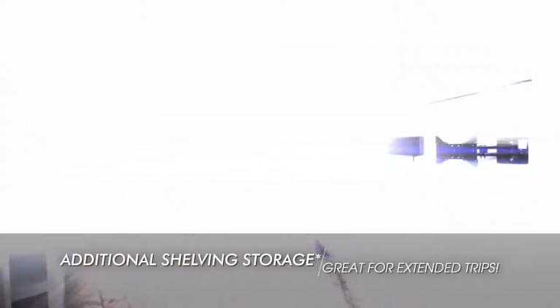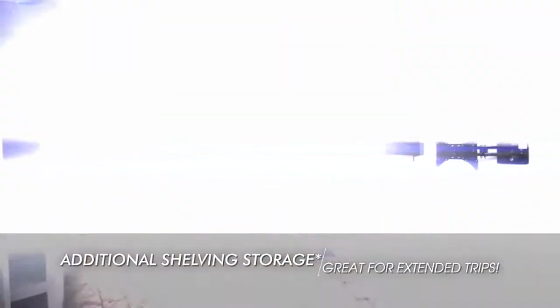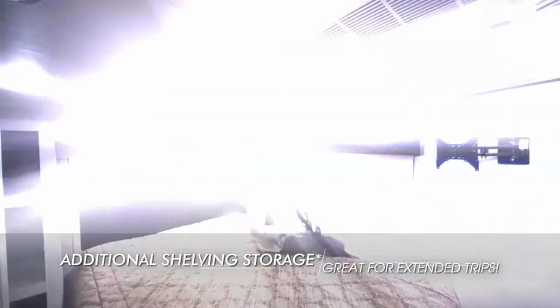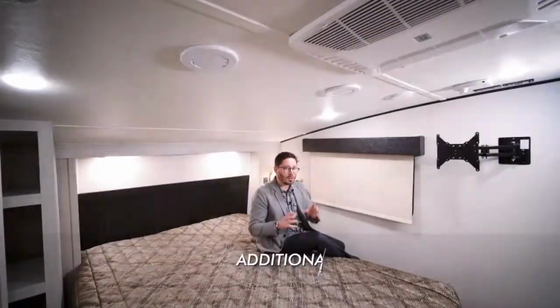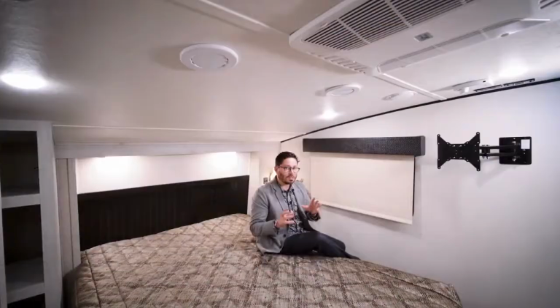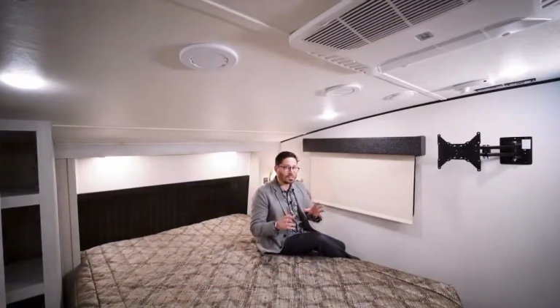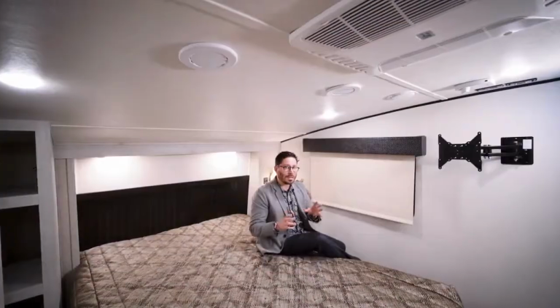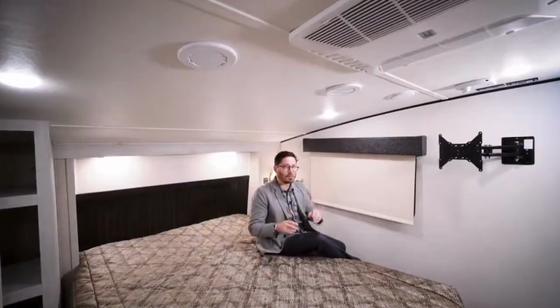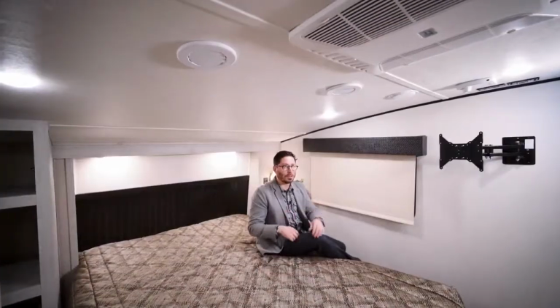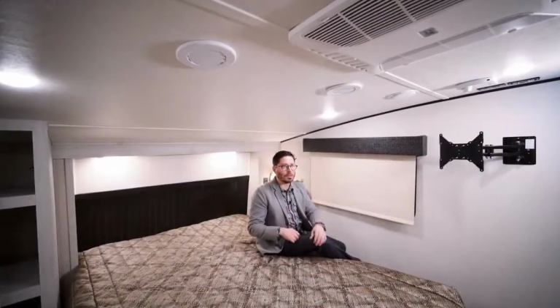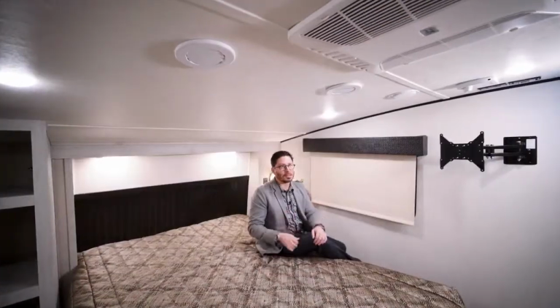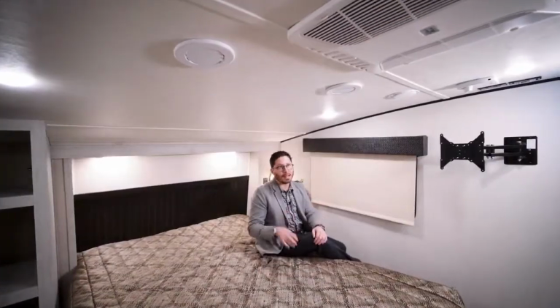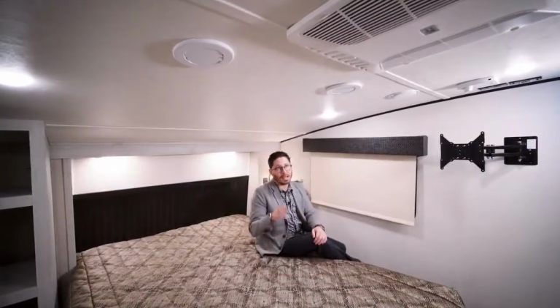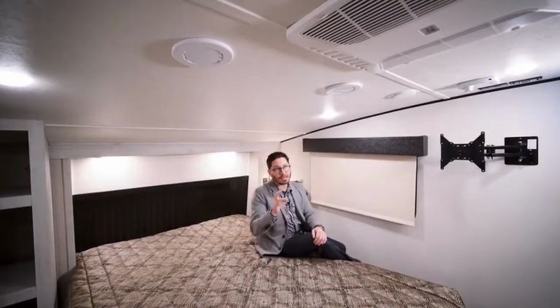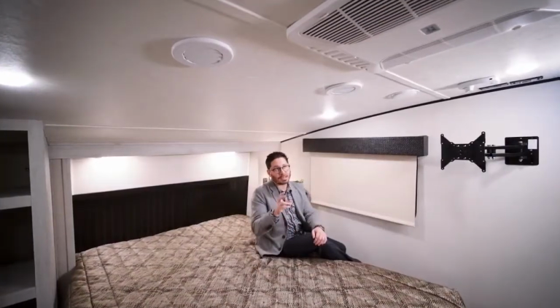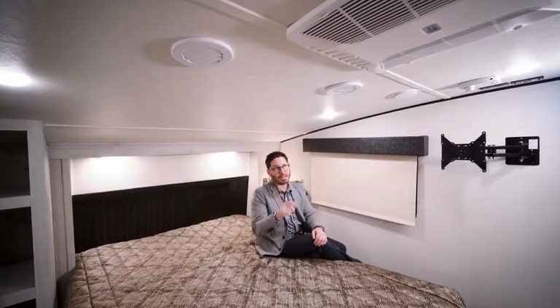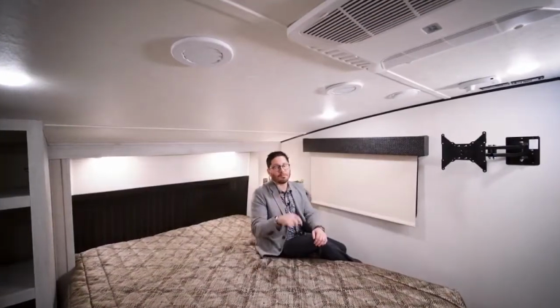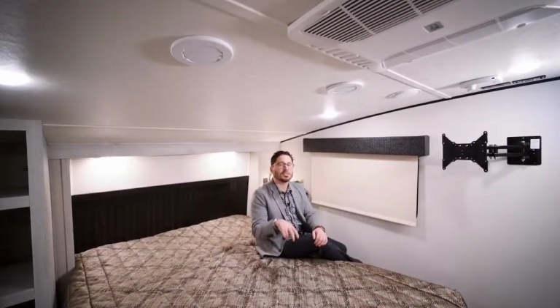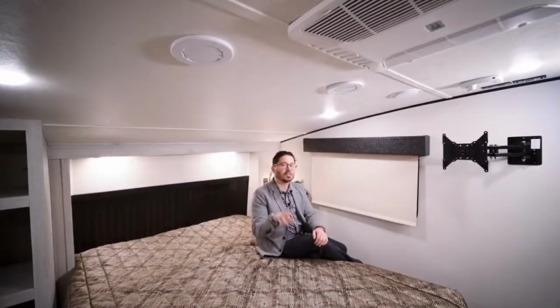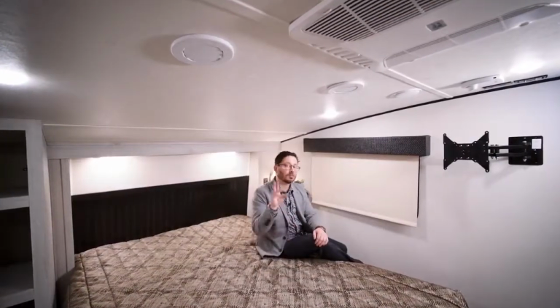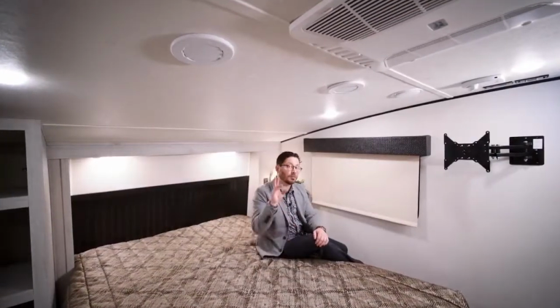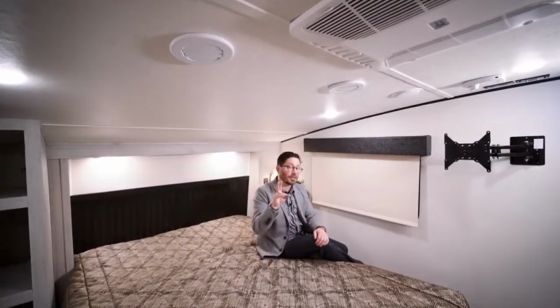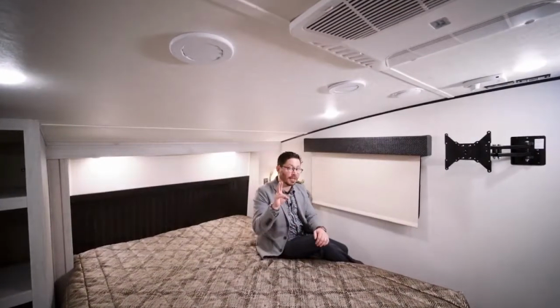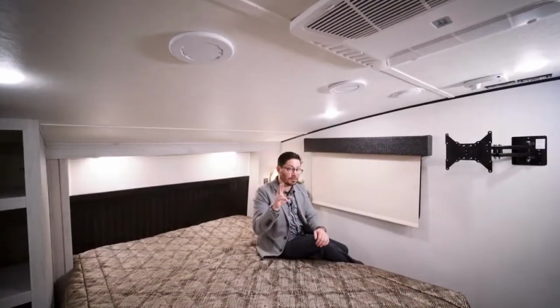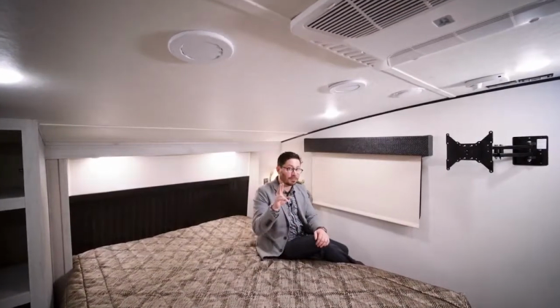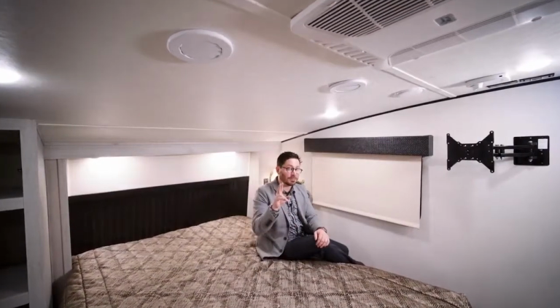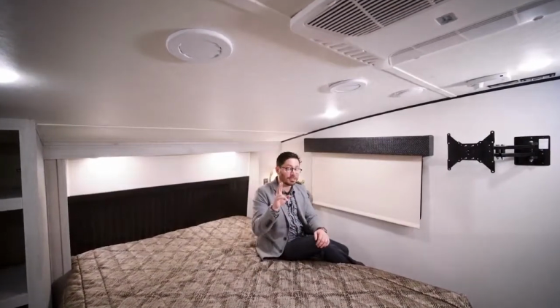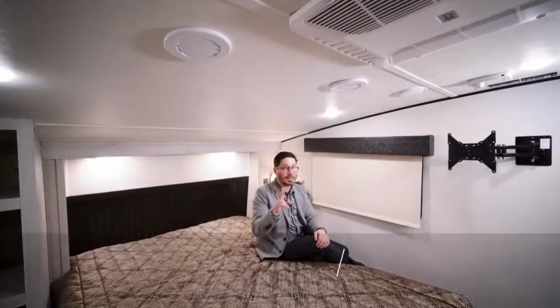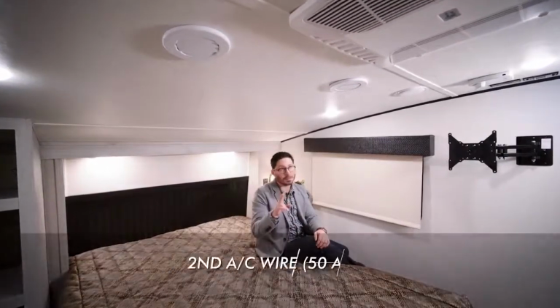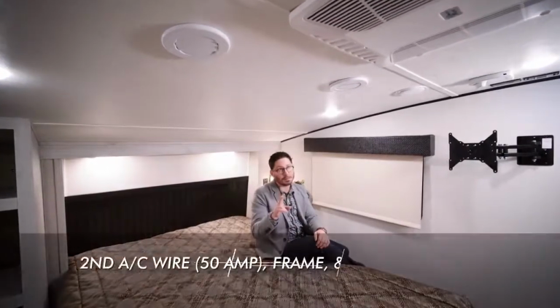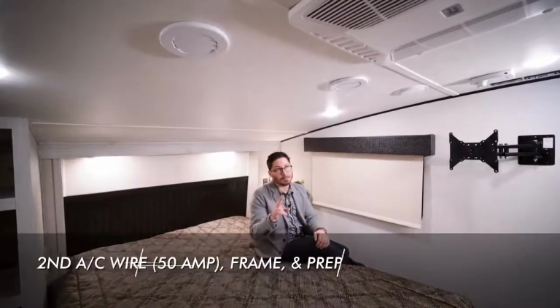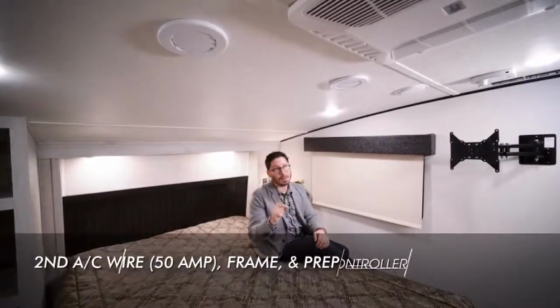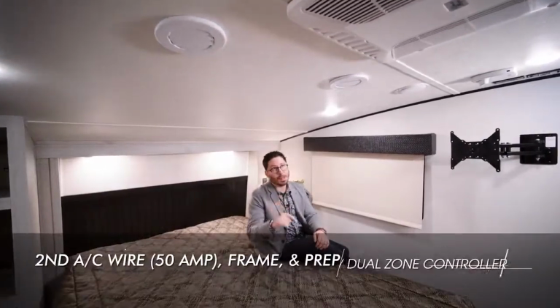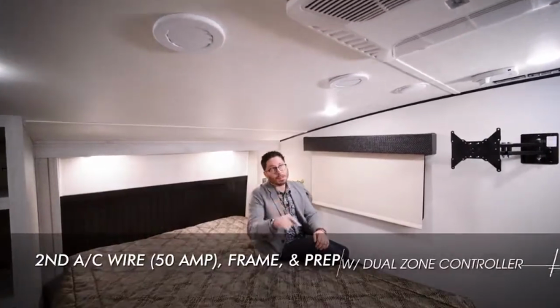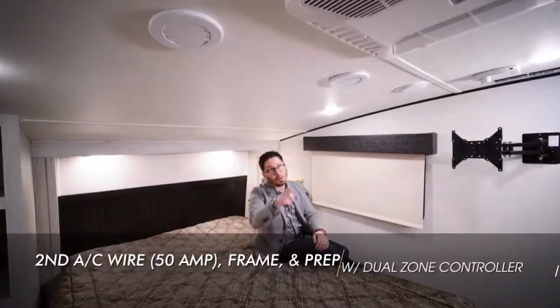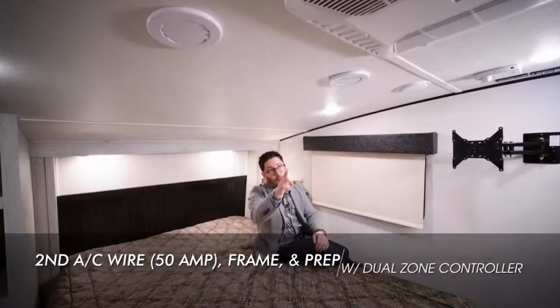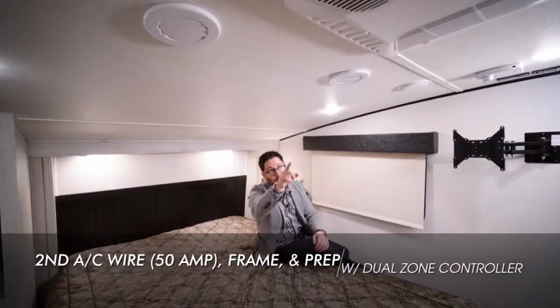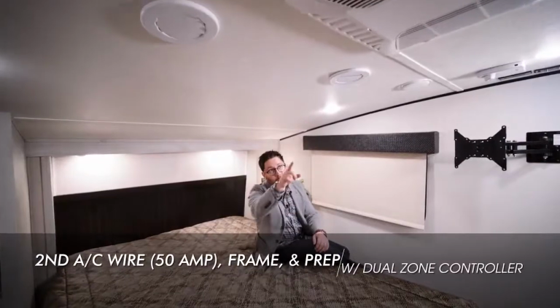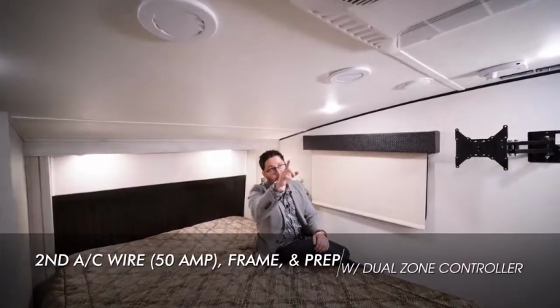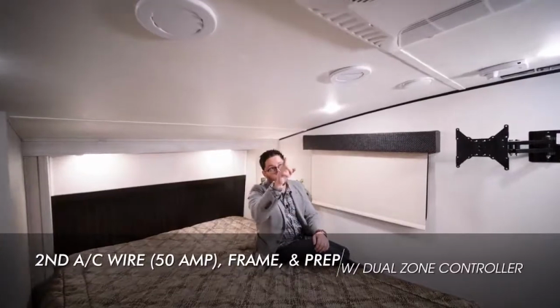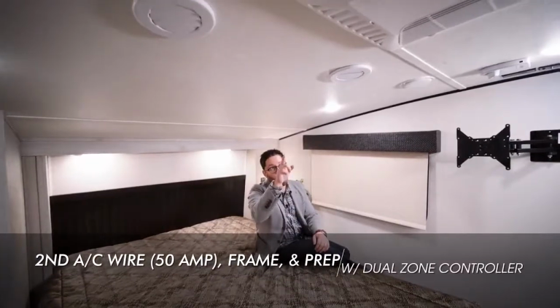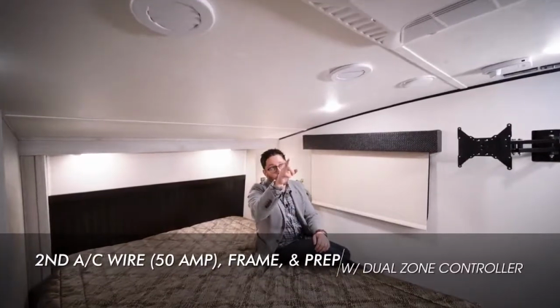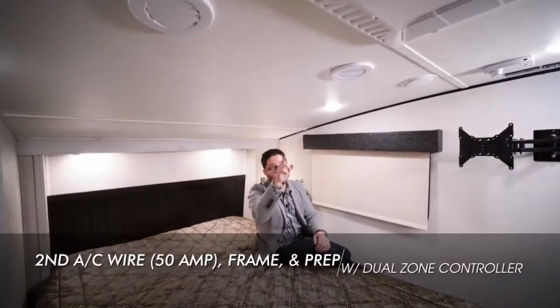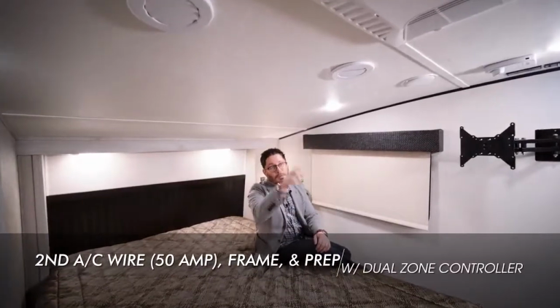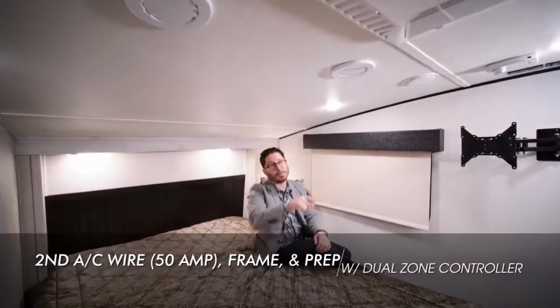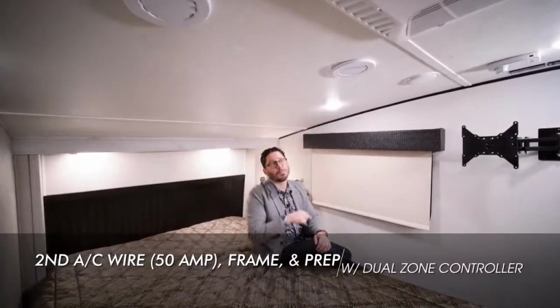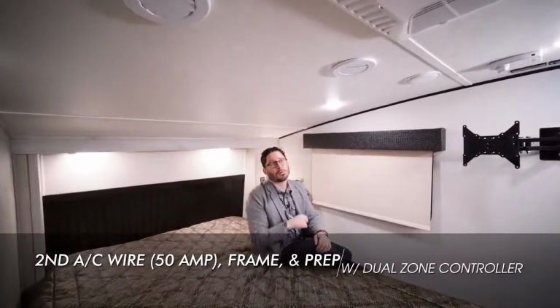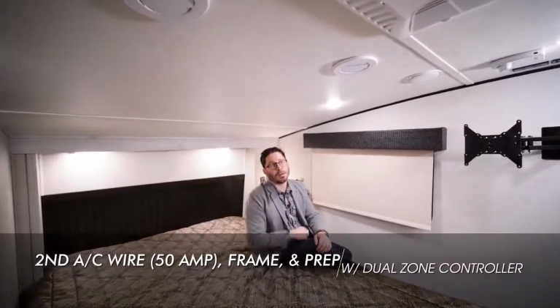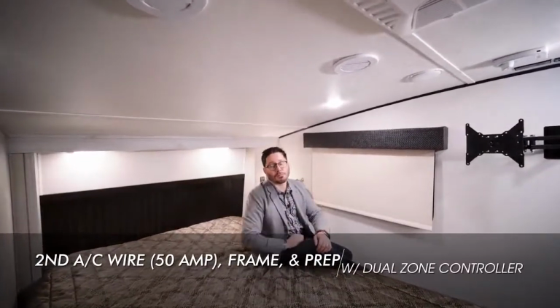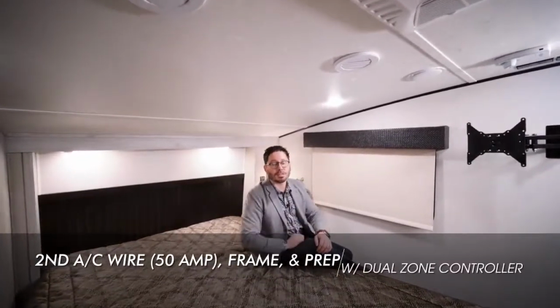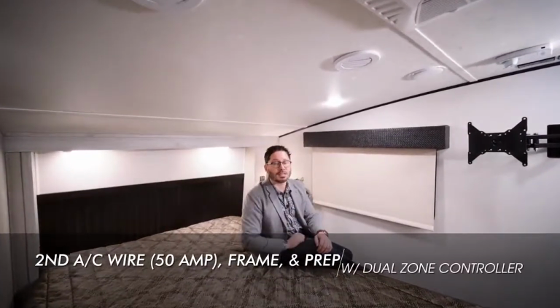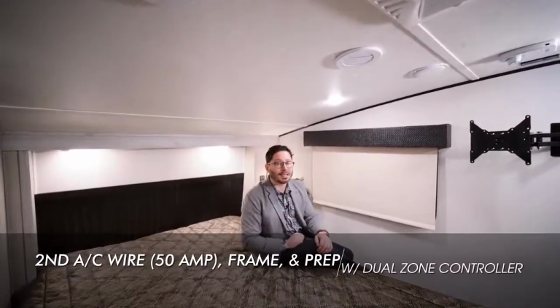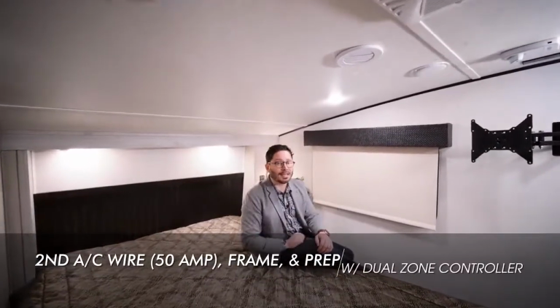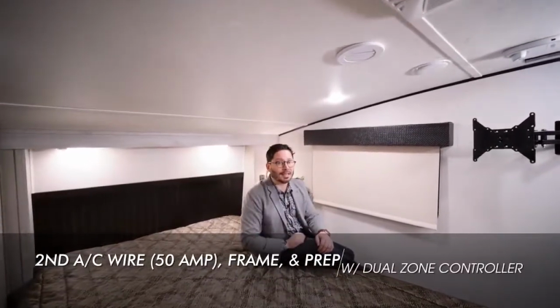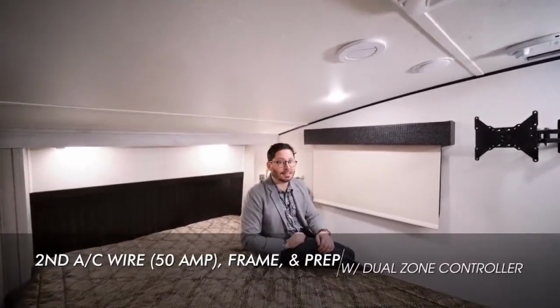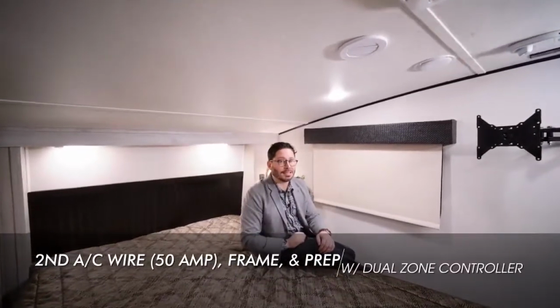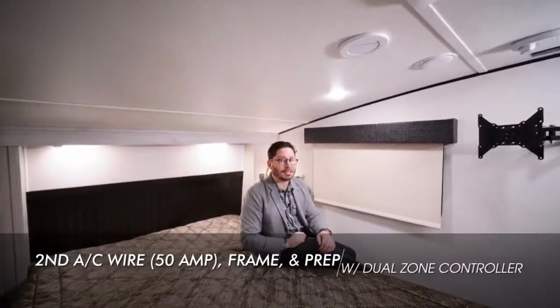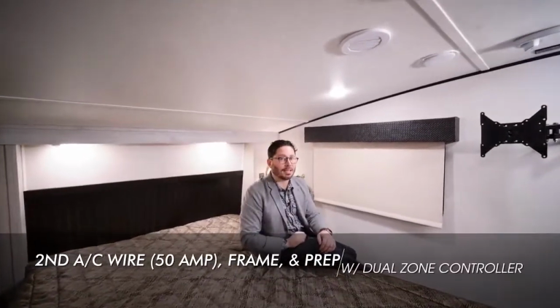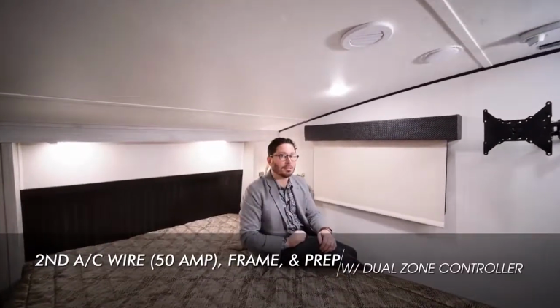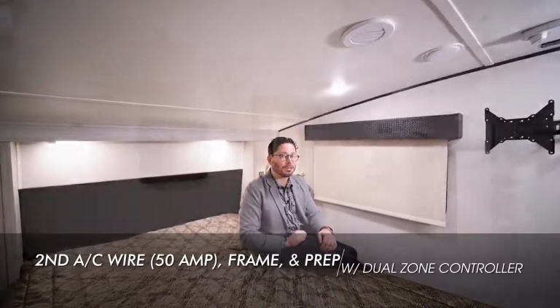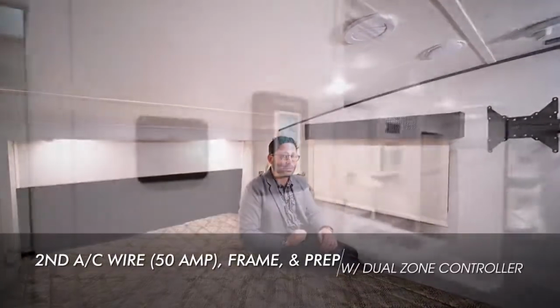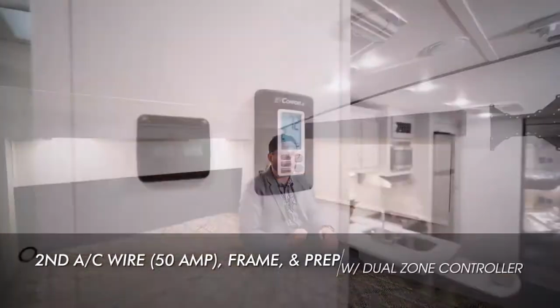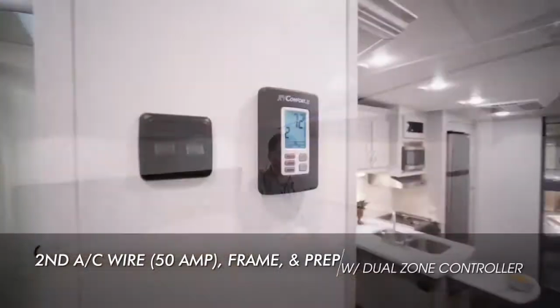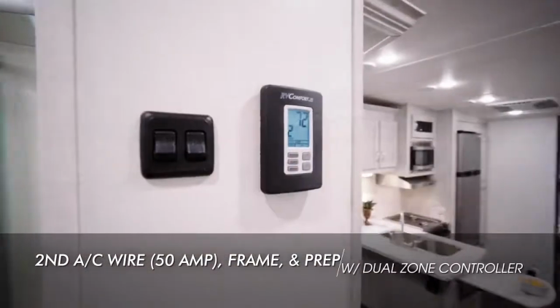As with all Chaparrals, X-Lite features 50 amp service standard. You also have wire frame and prep for a second AC standard as well, including a dual zone controller.